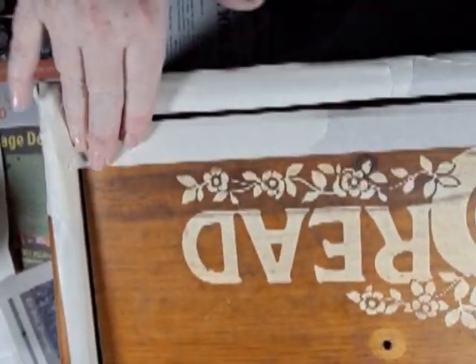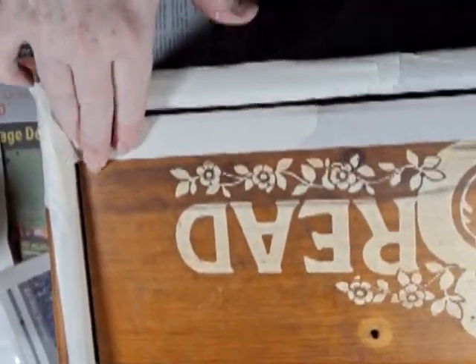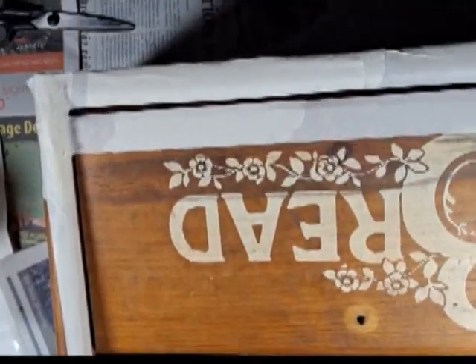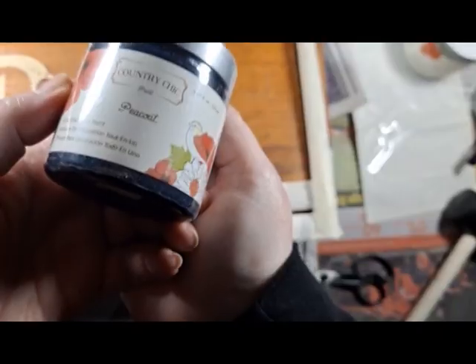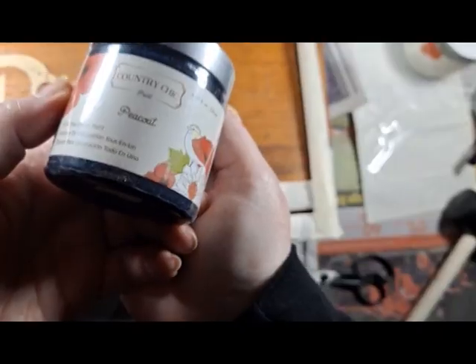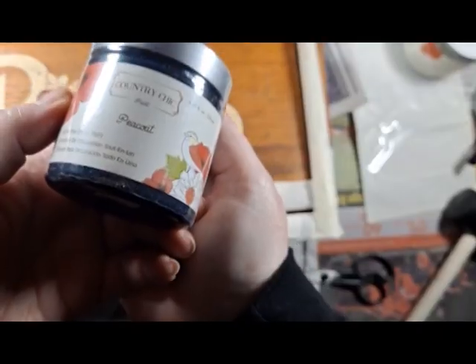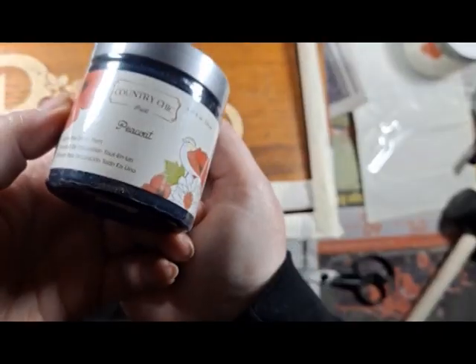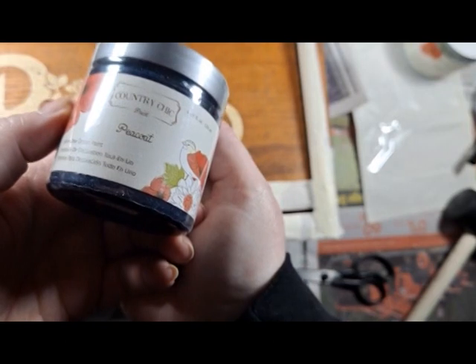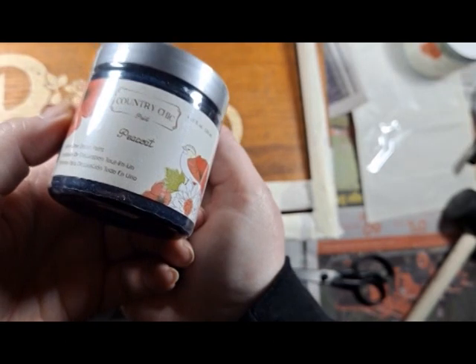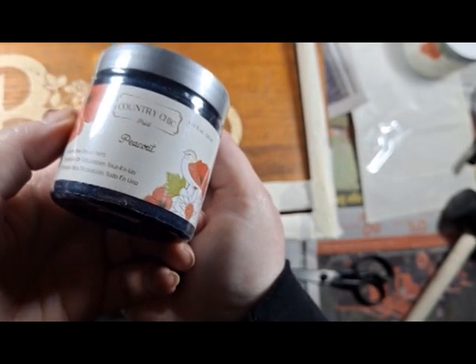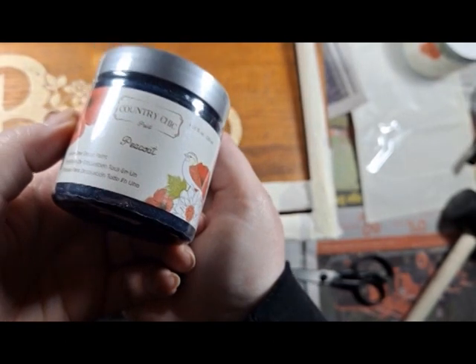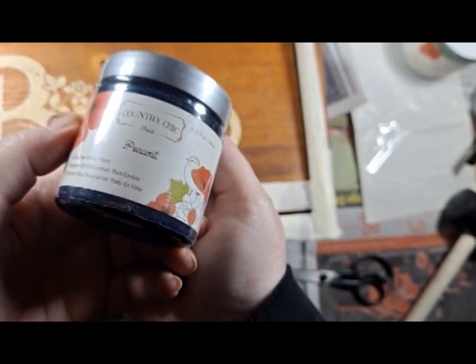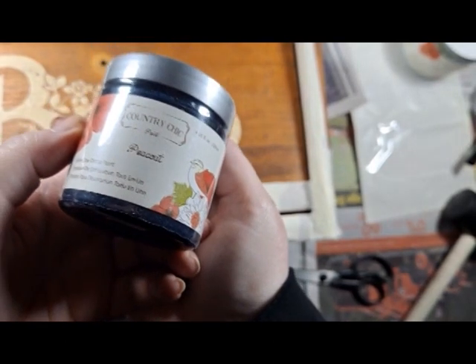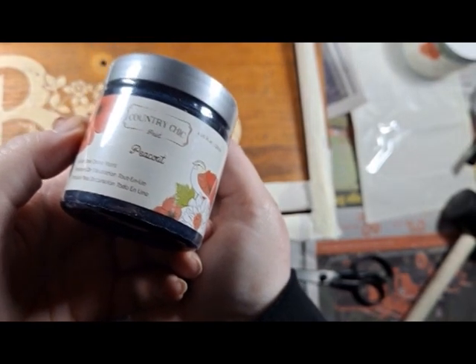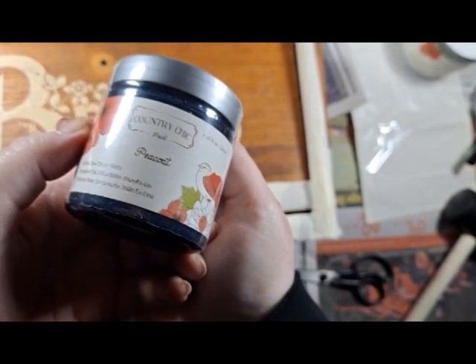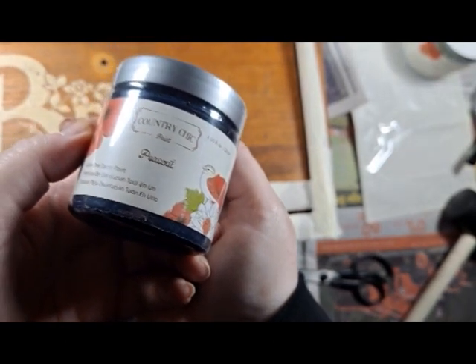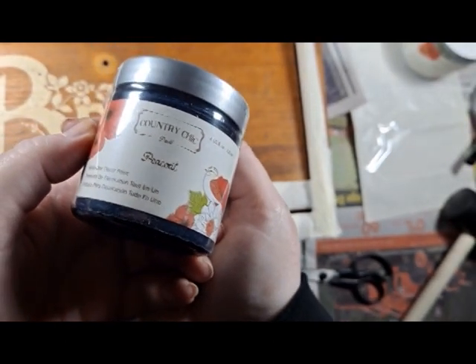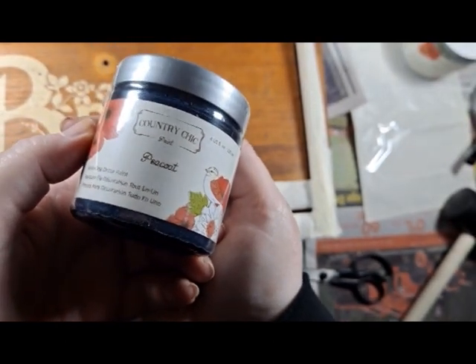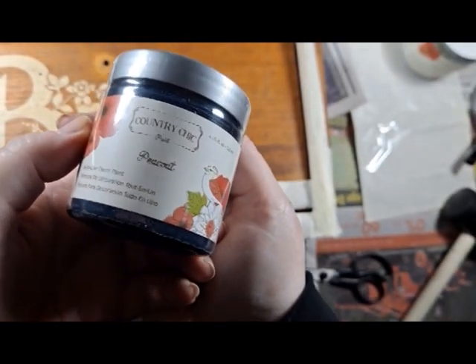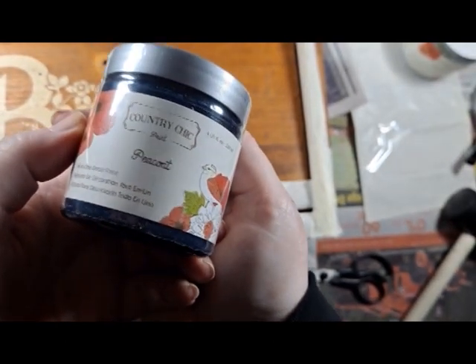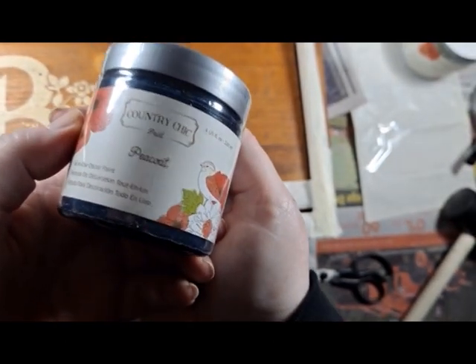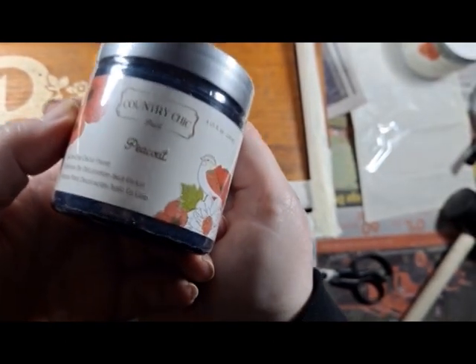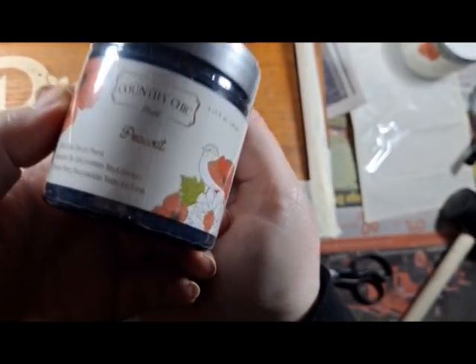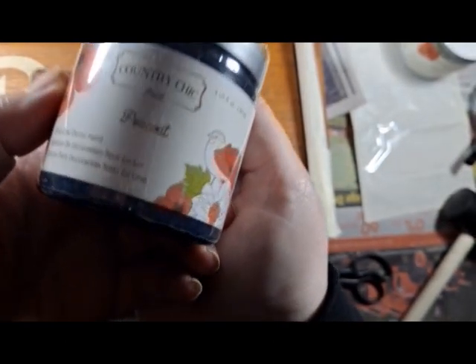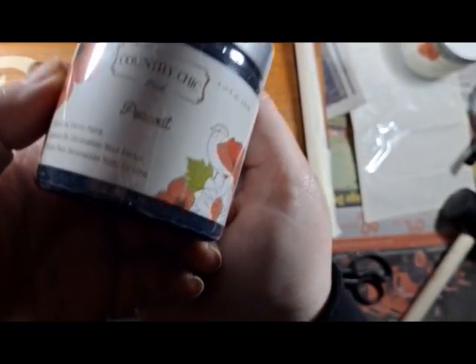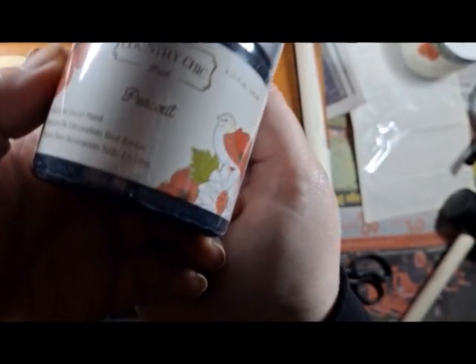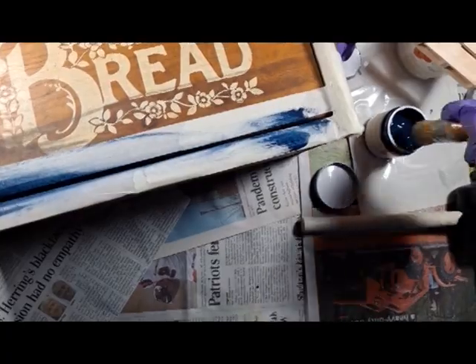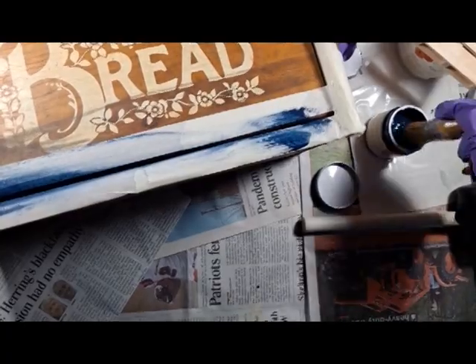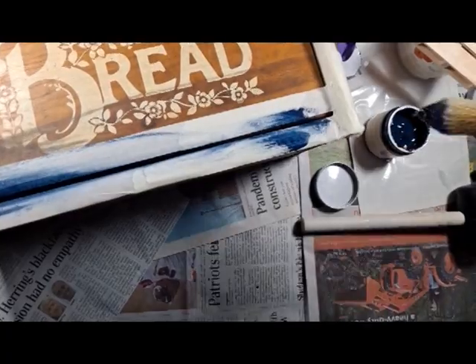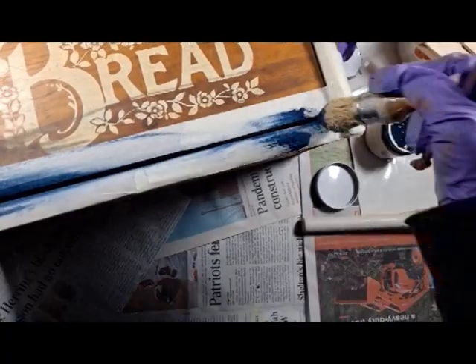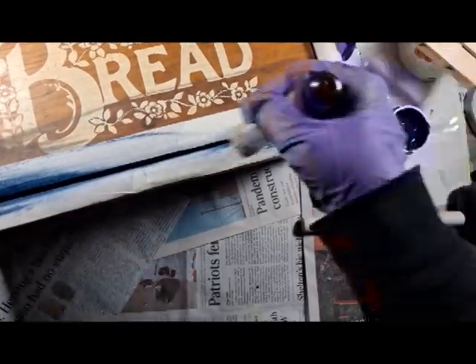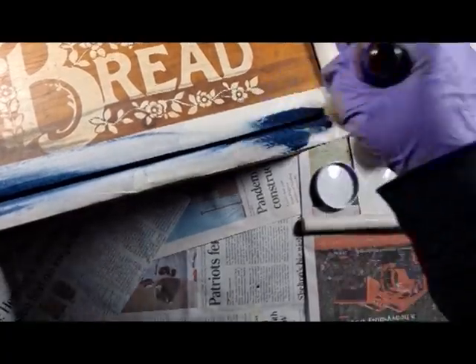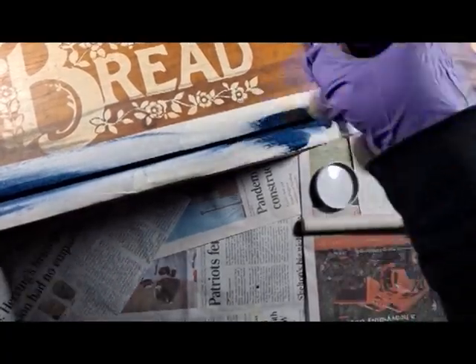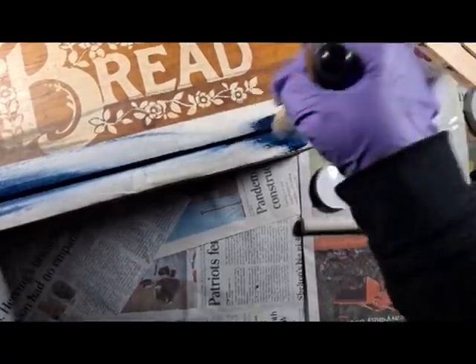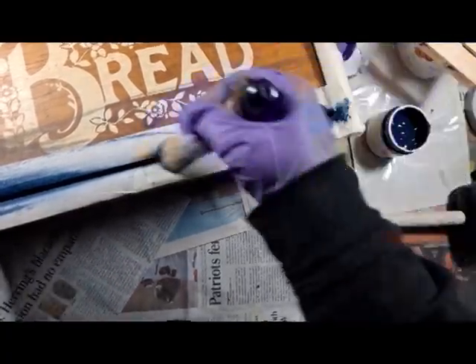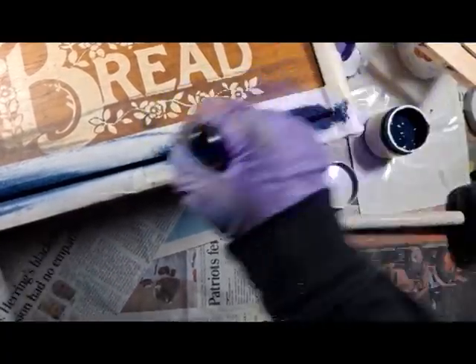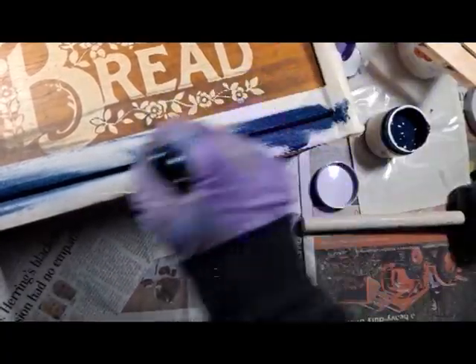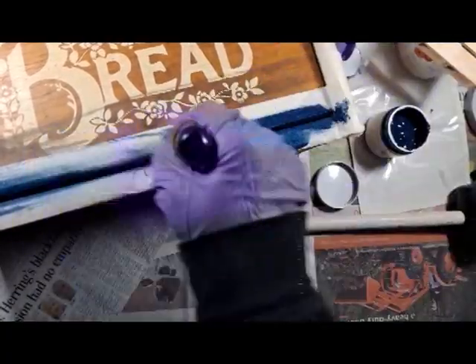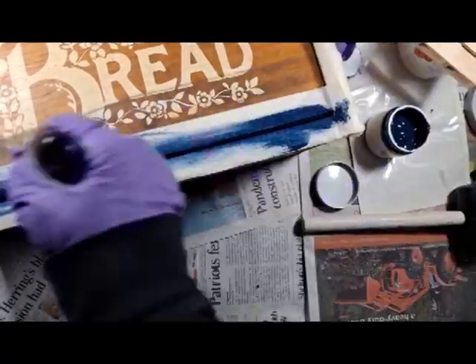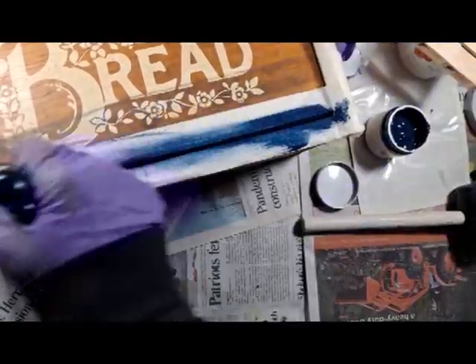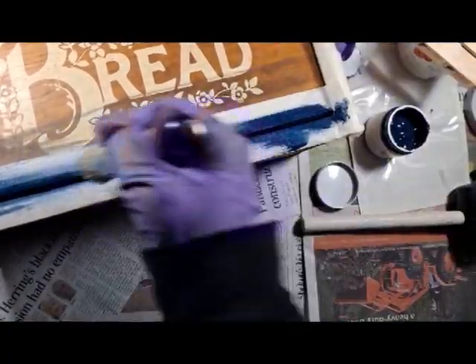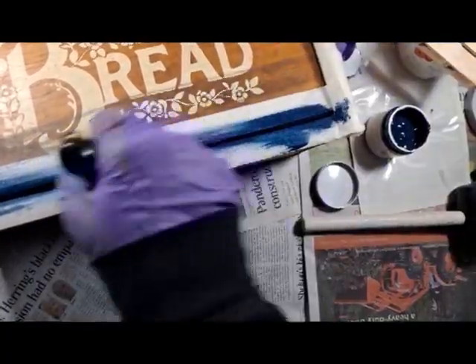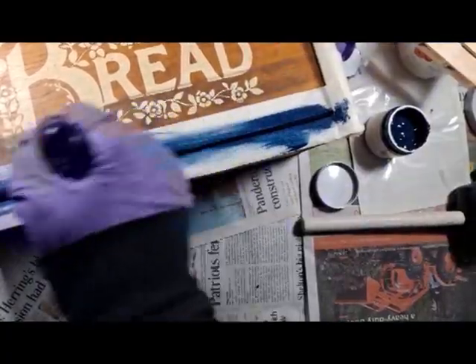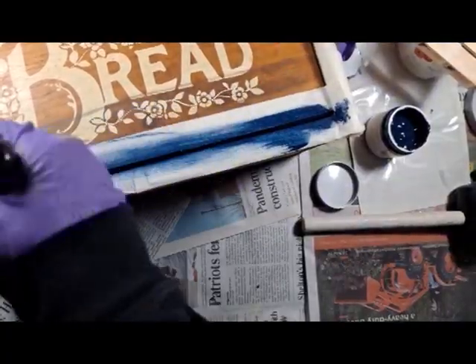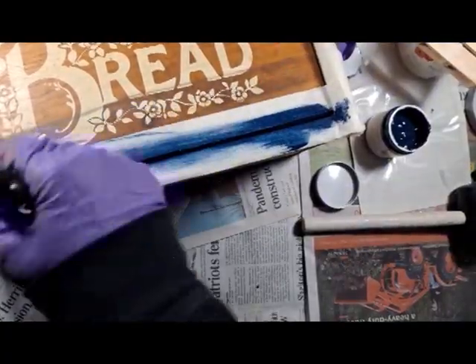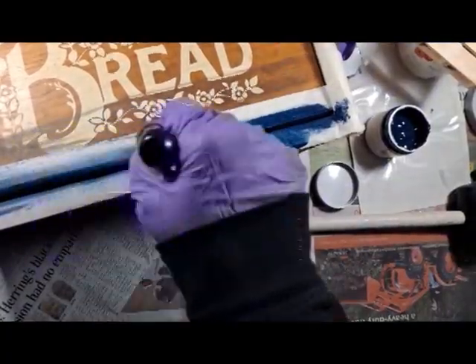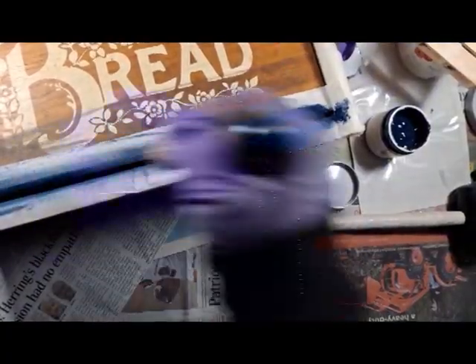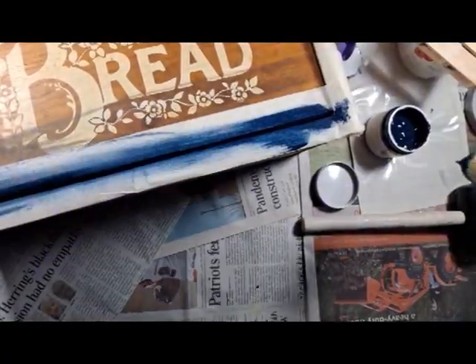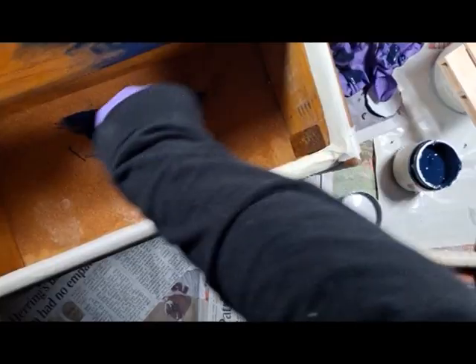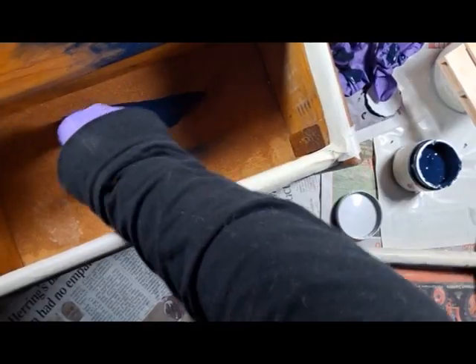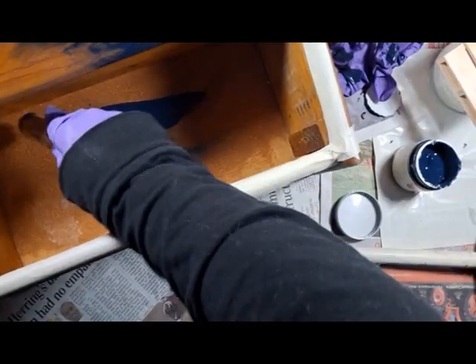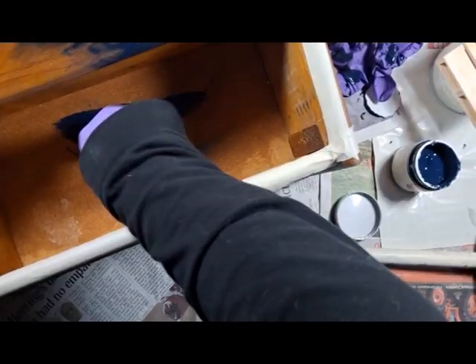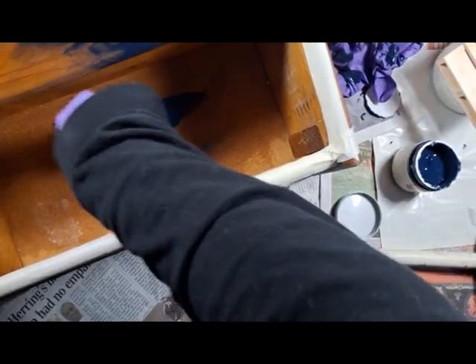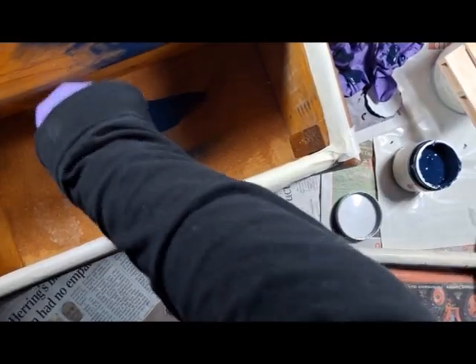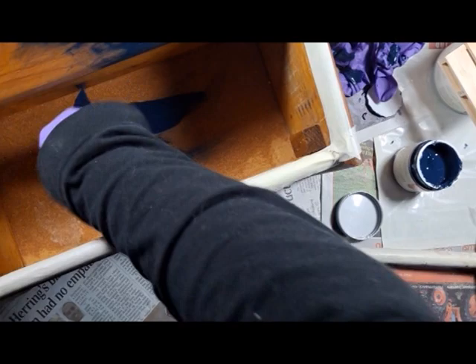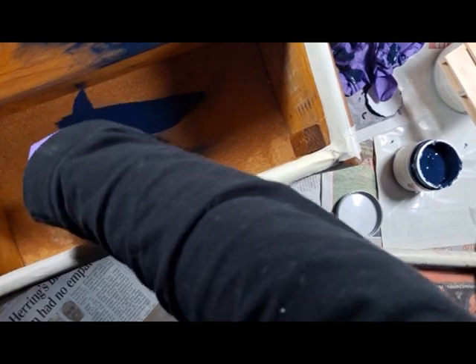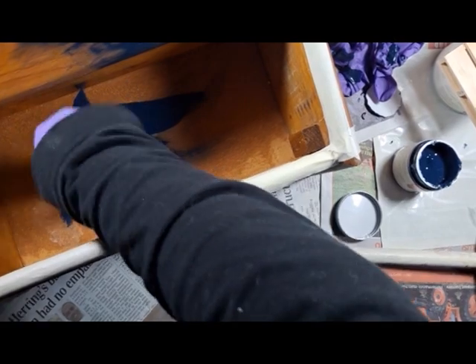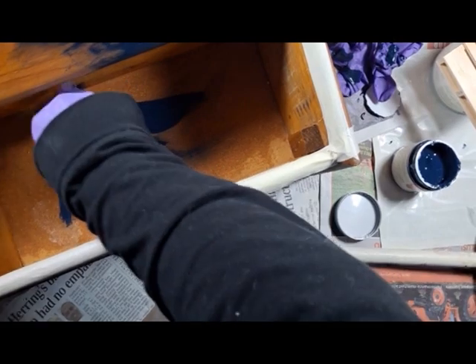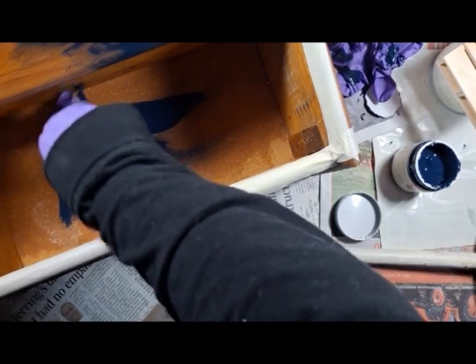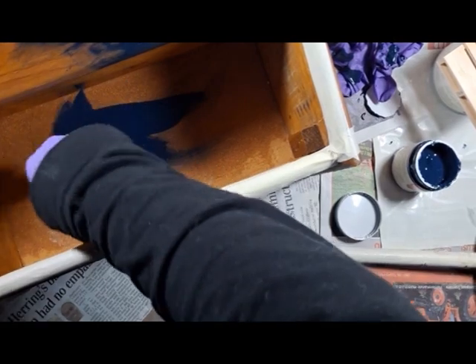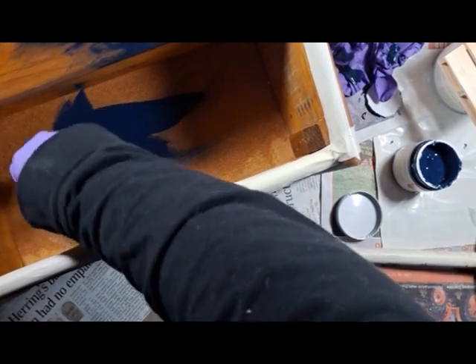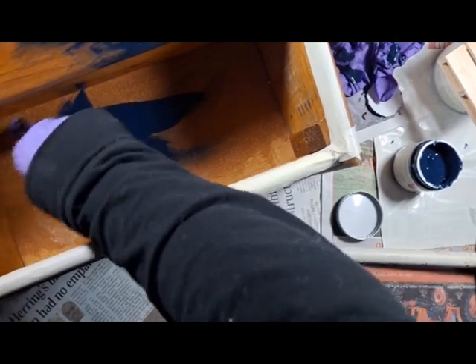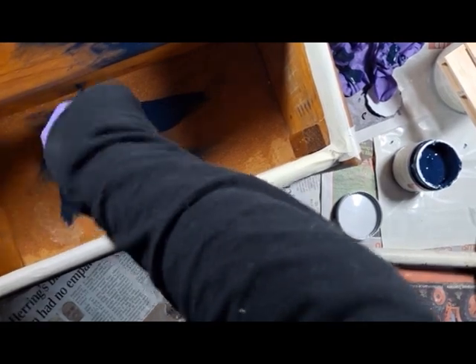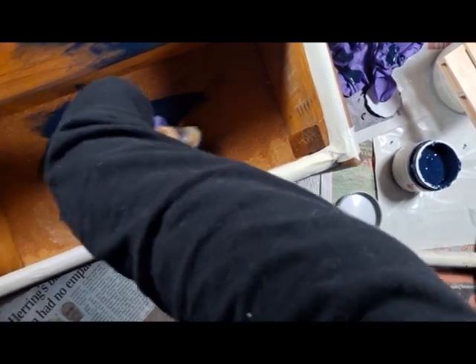I painted the top, bottom, and inside of the box with this dark blue clay paint by Country Chick called Peacoat.